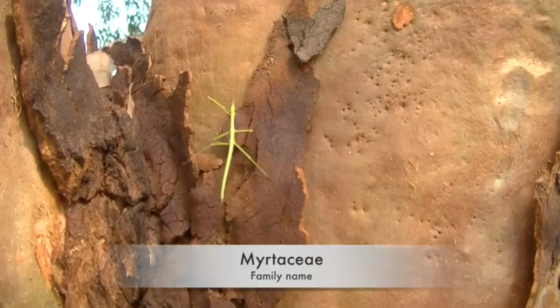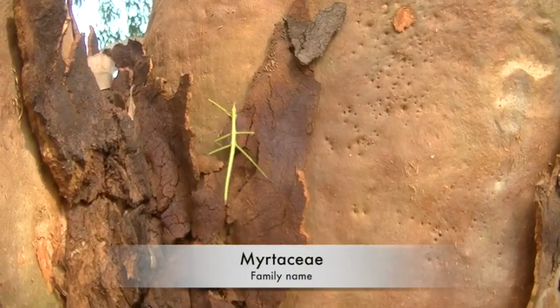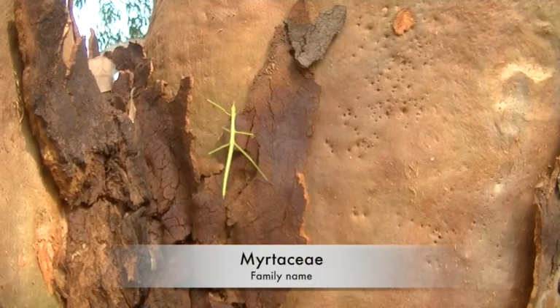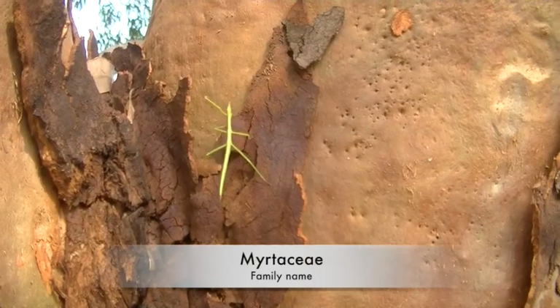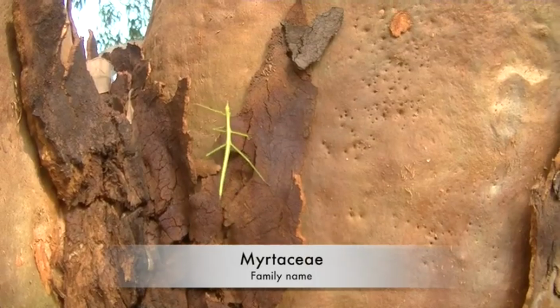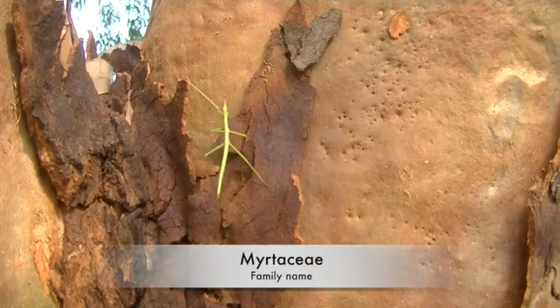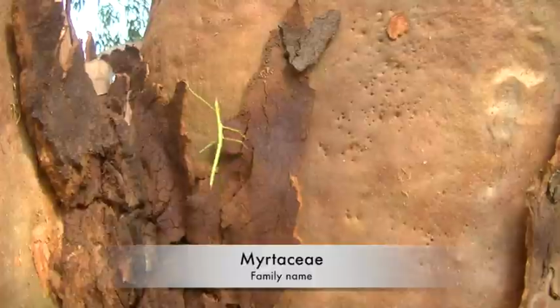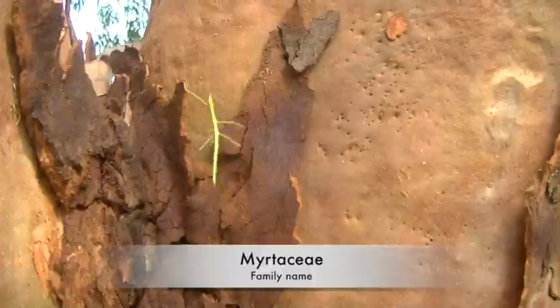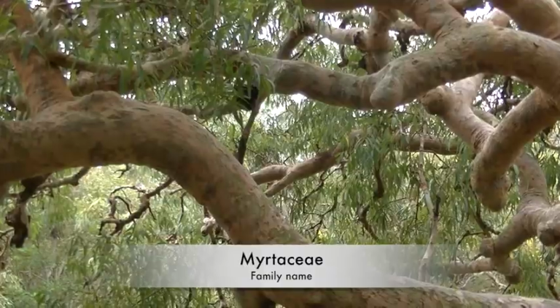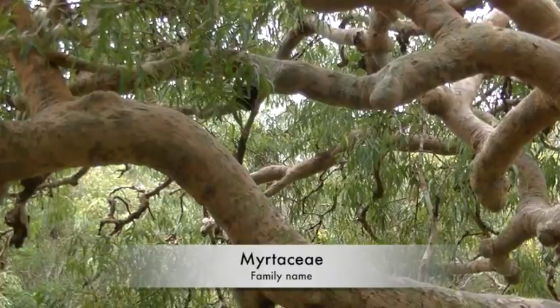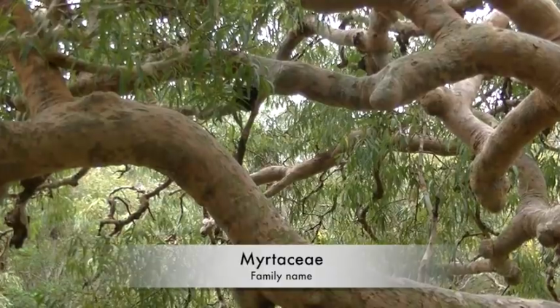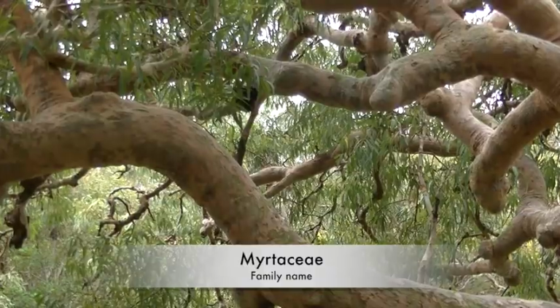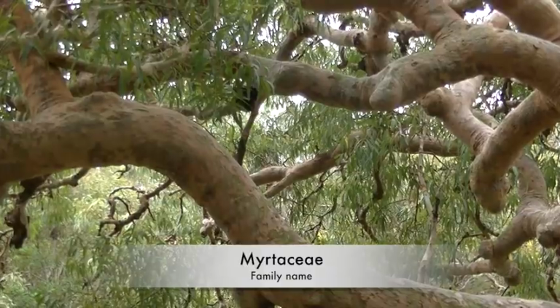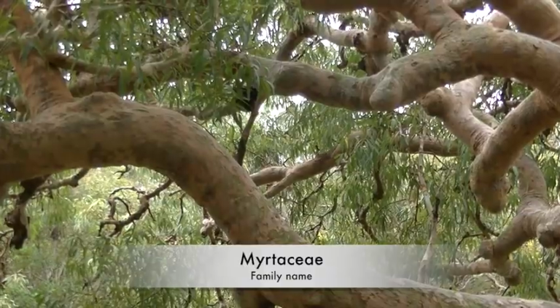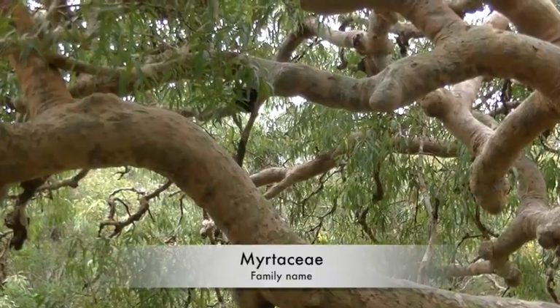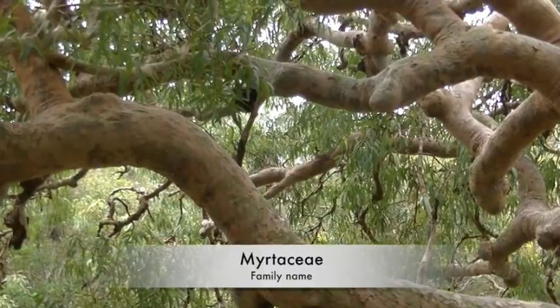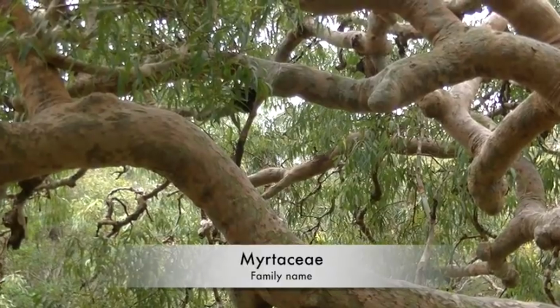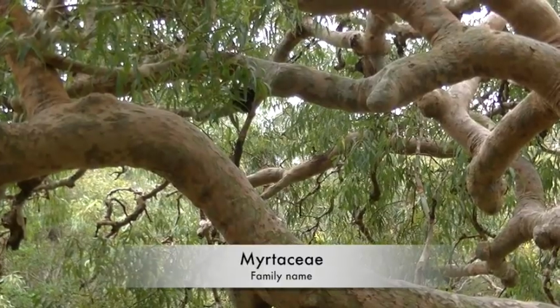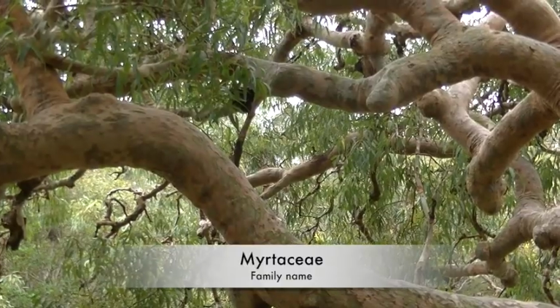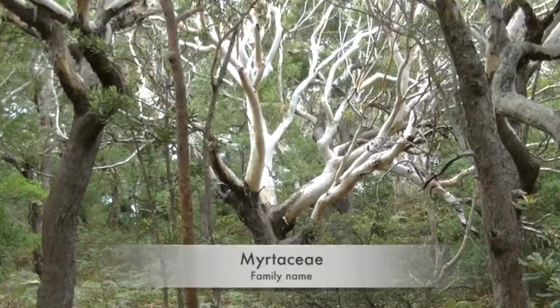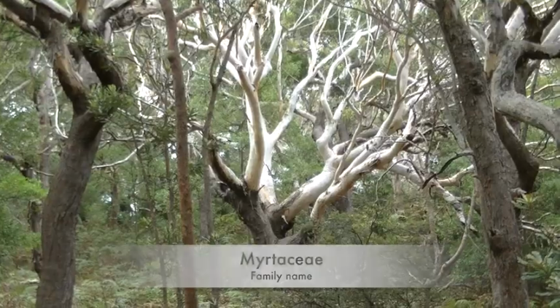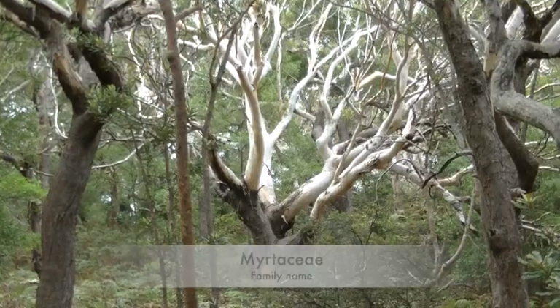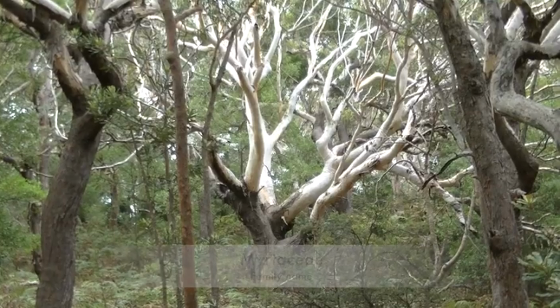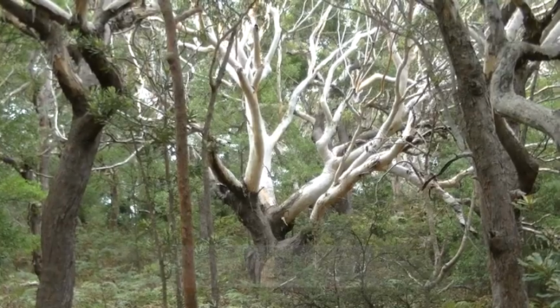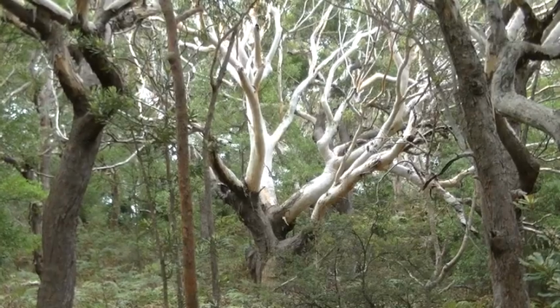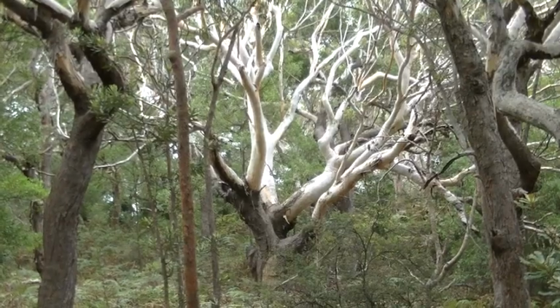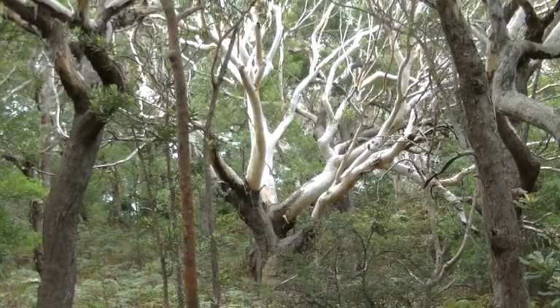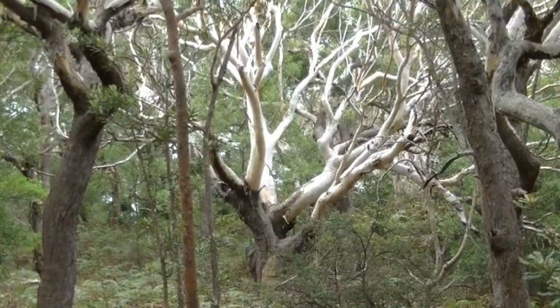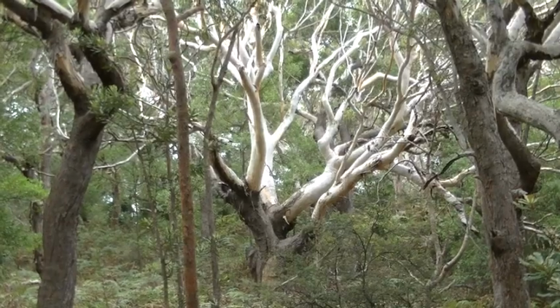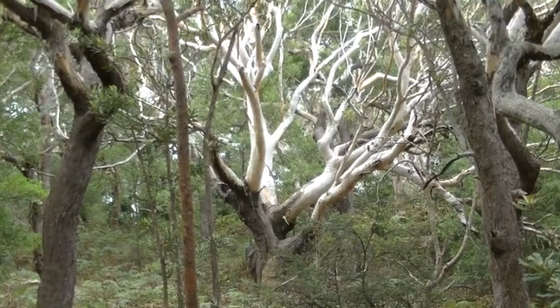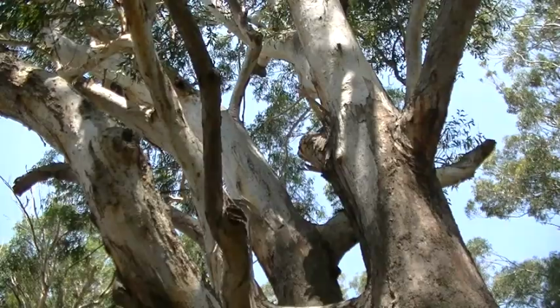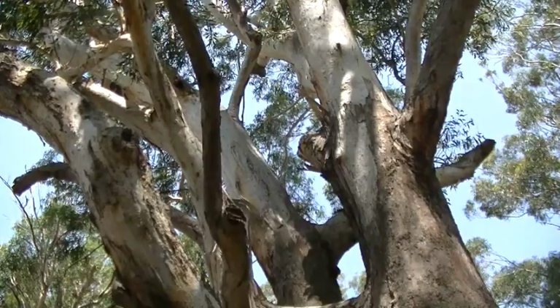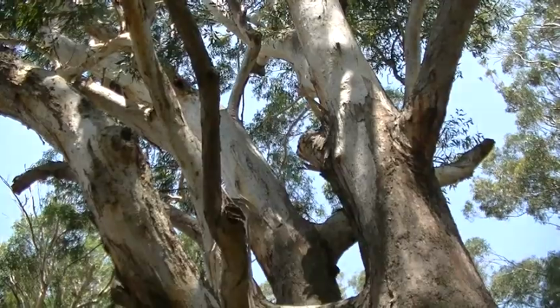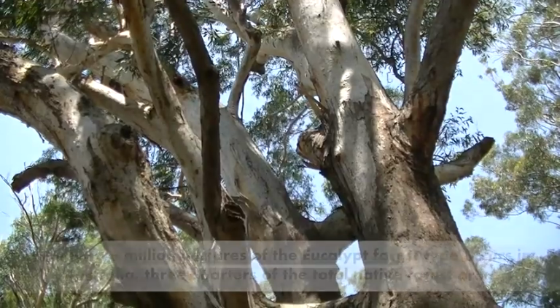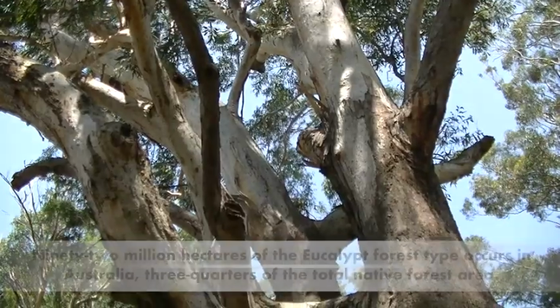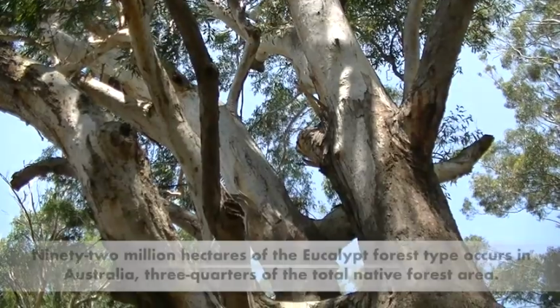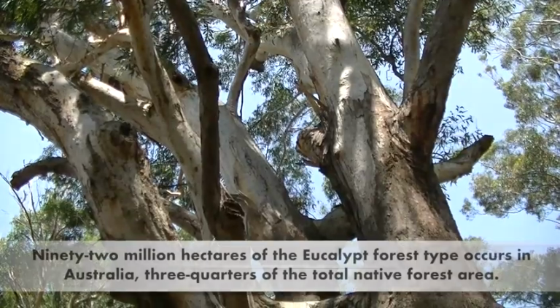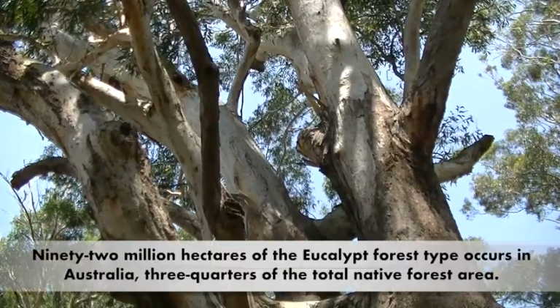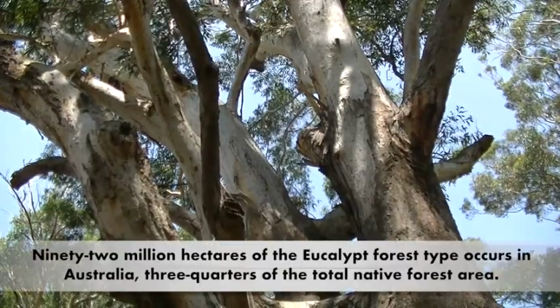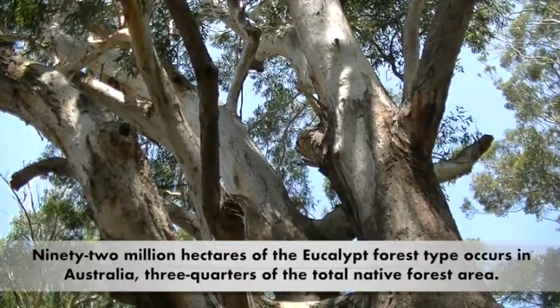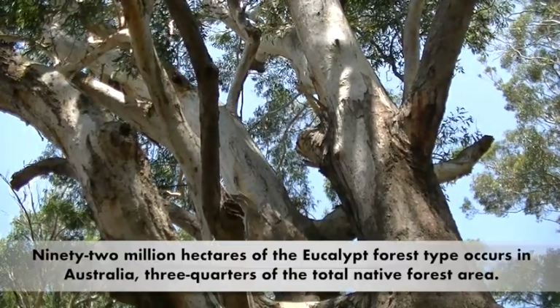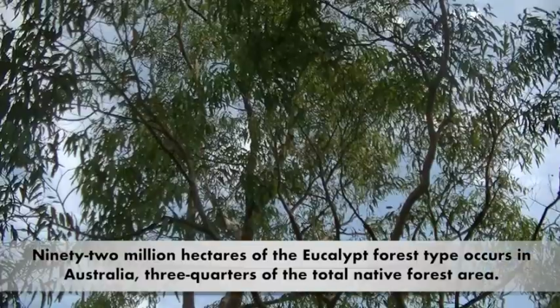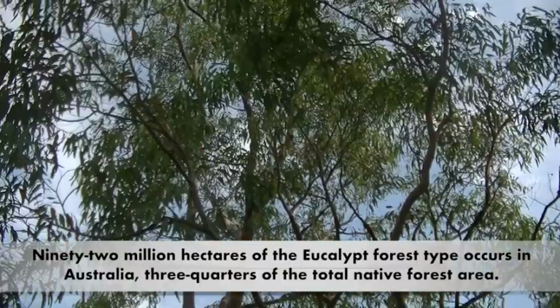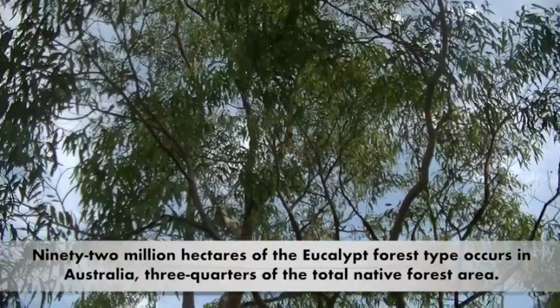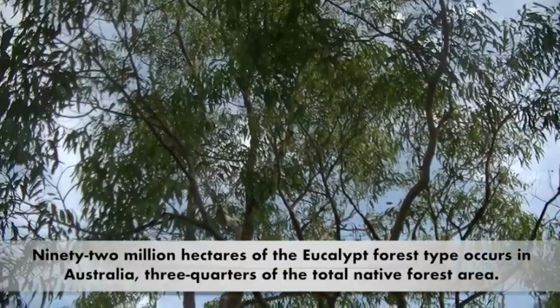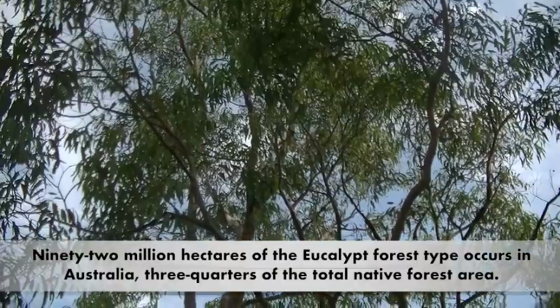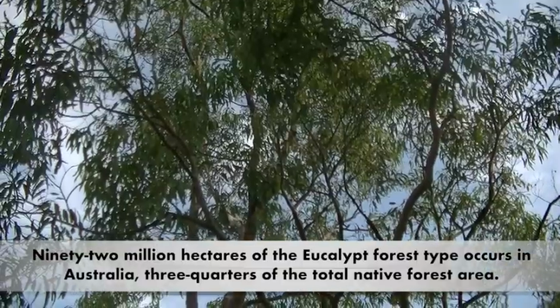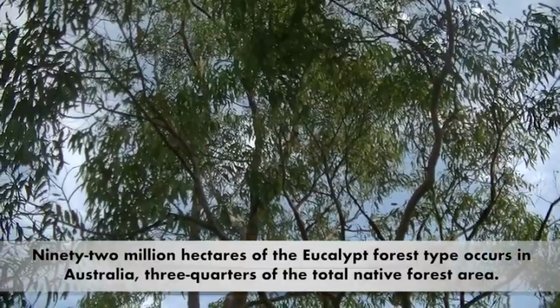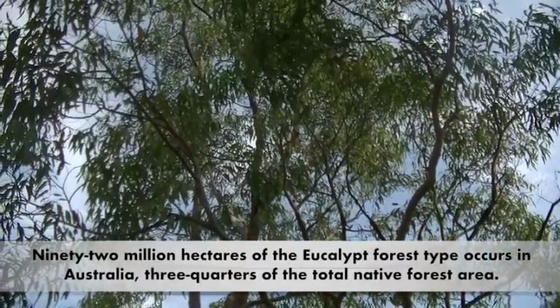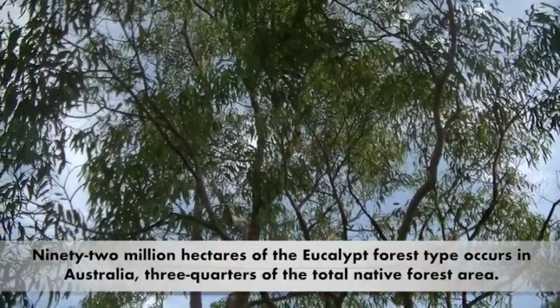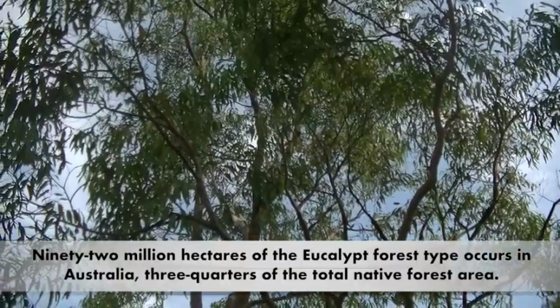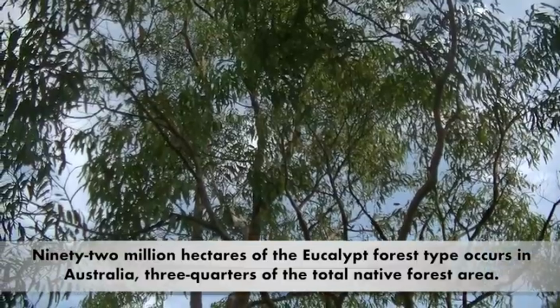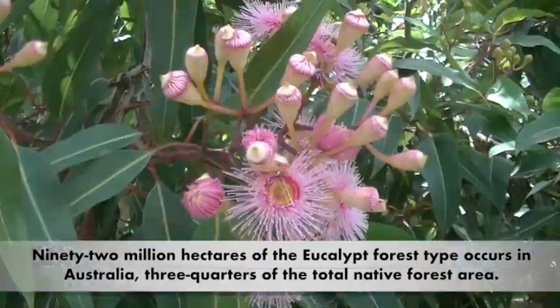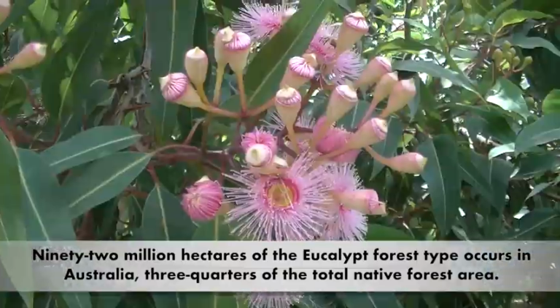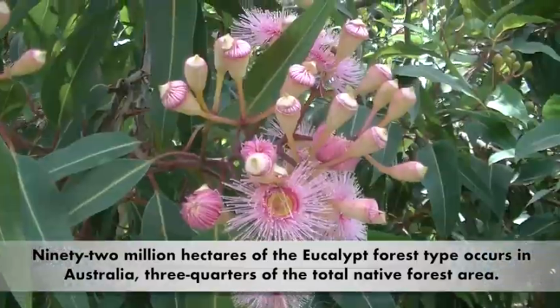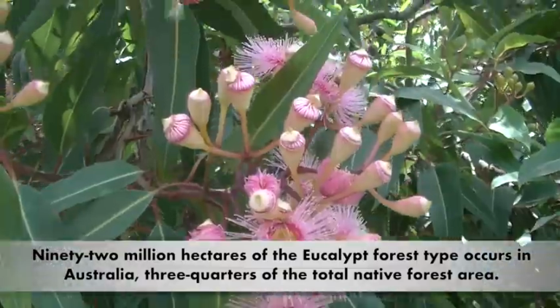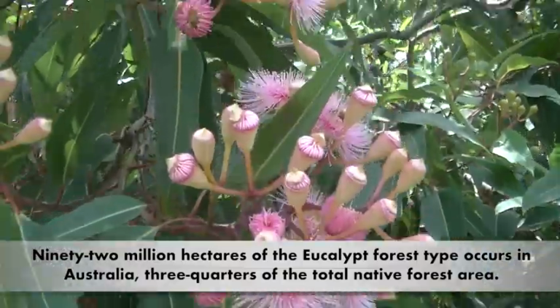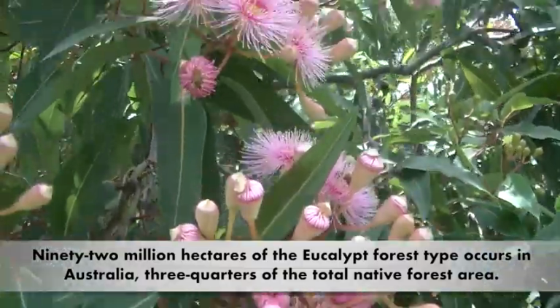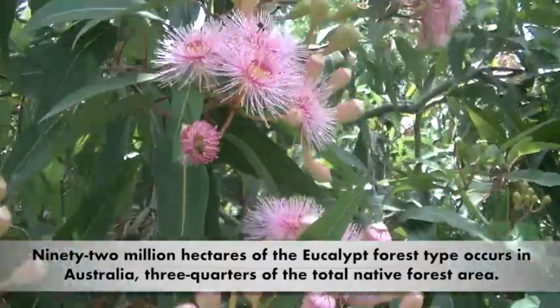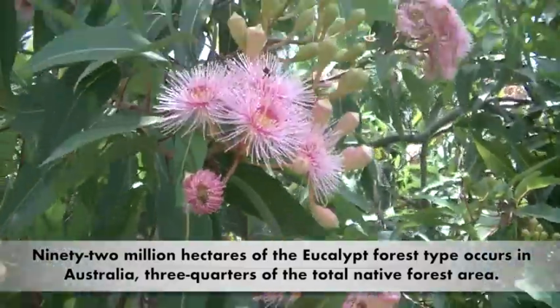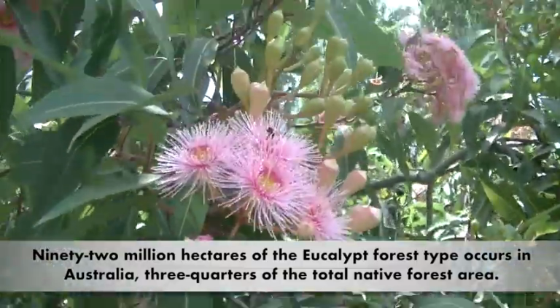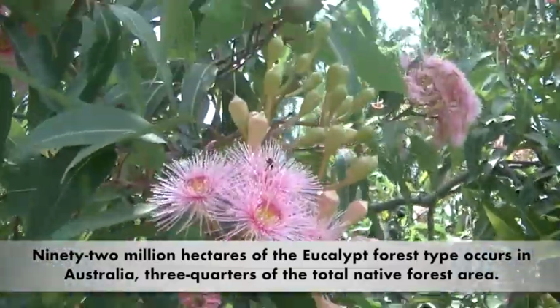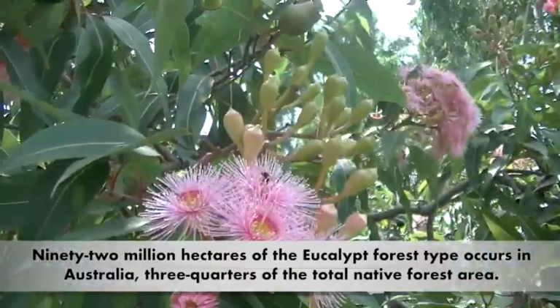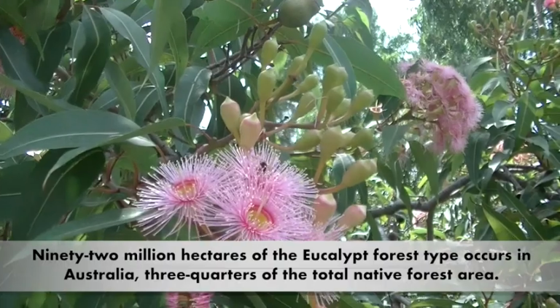Eucalypts are iconic Australian forest trees. There are more than 700 species, and most are native to Australia.